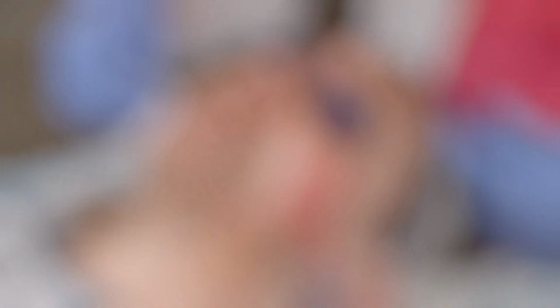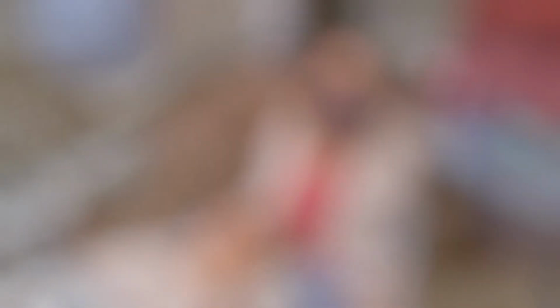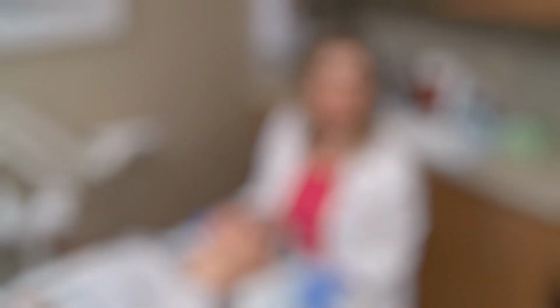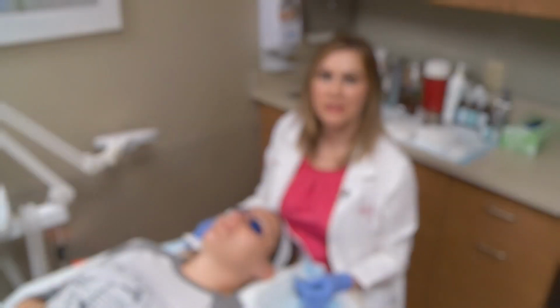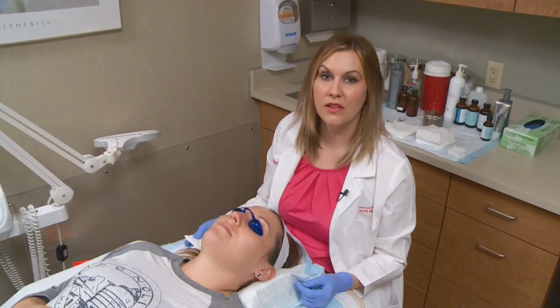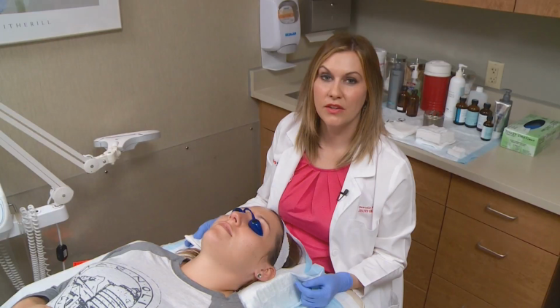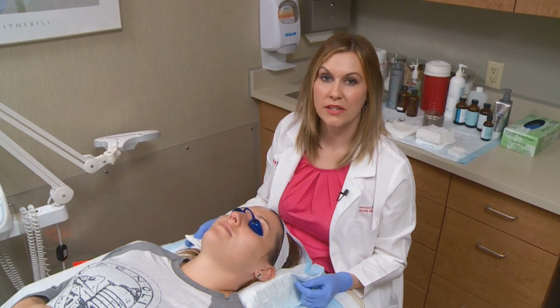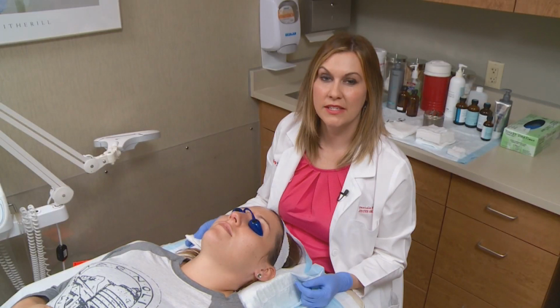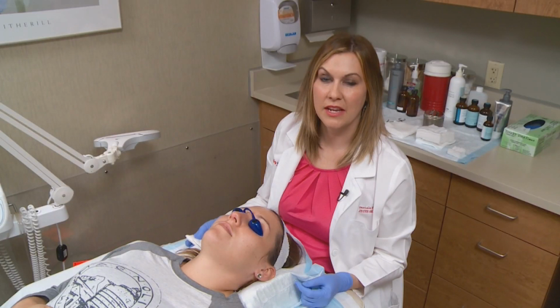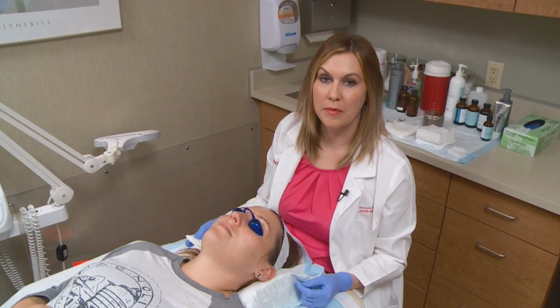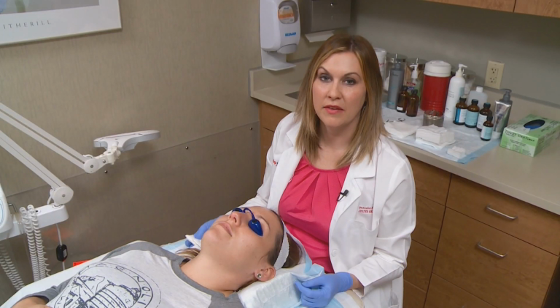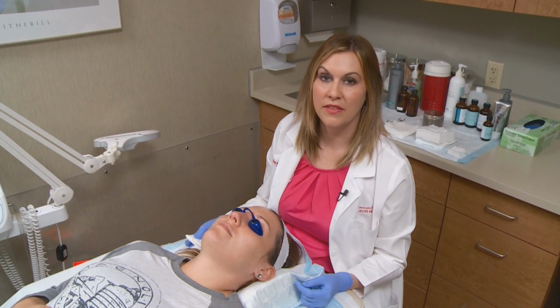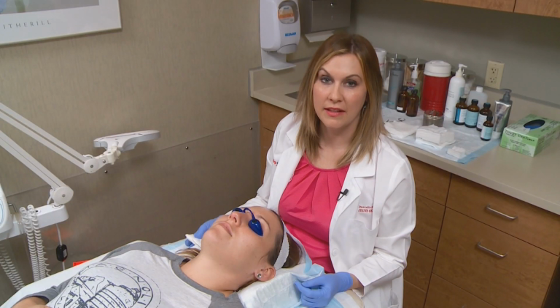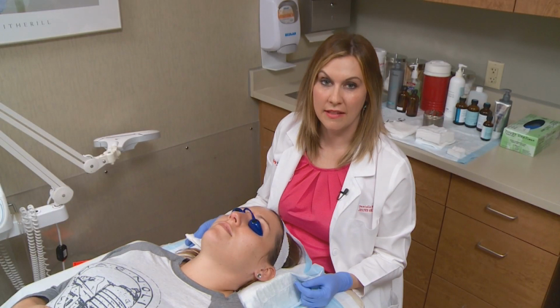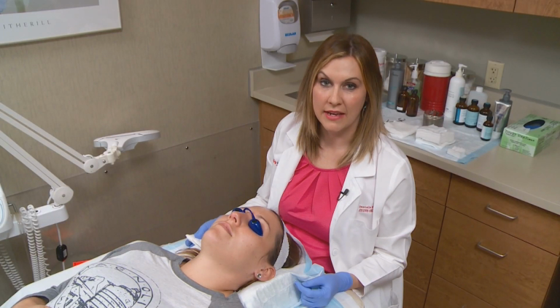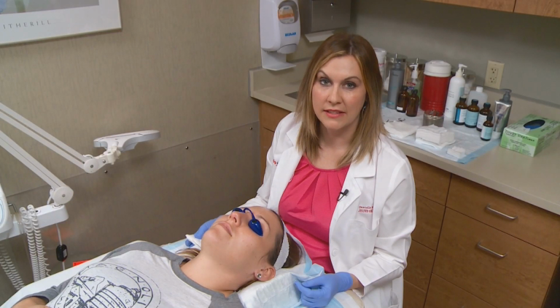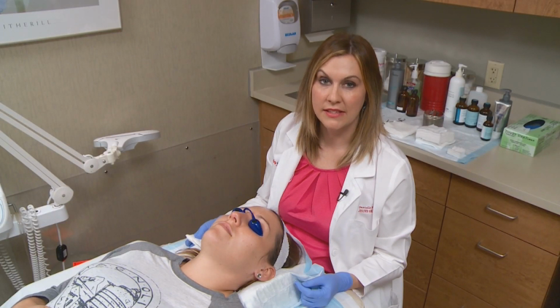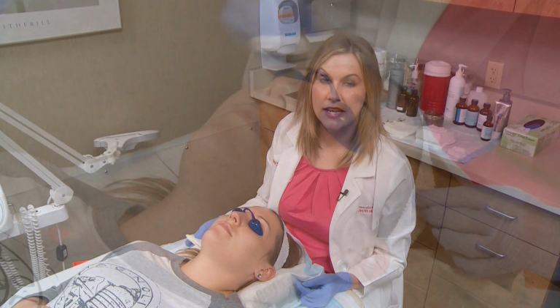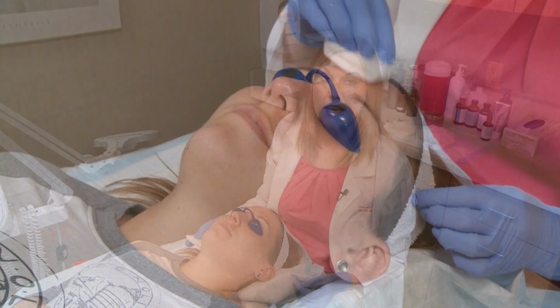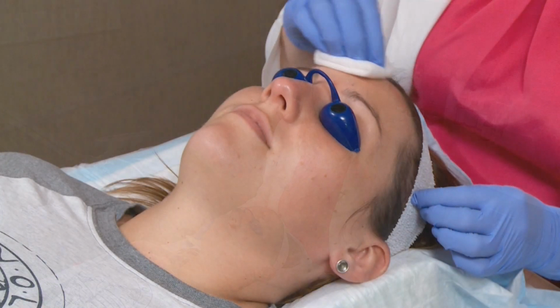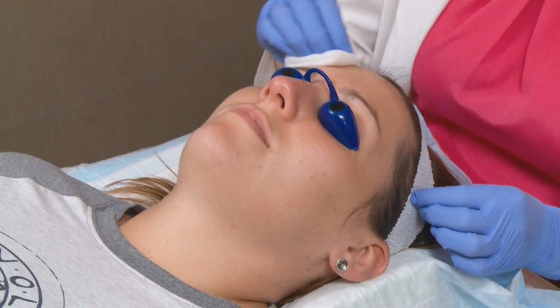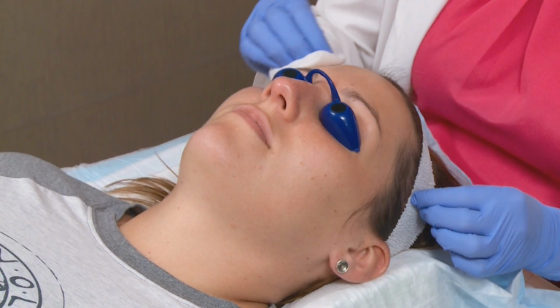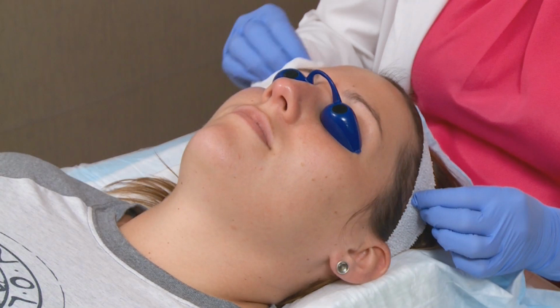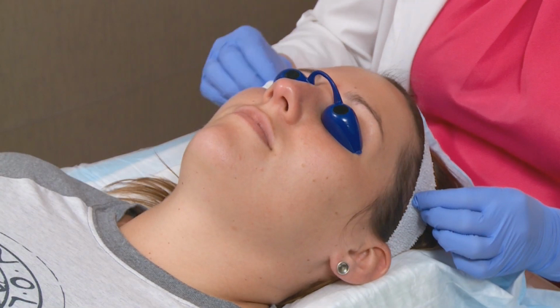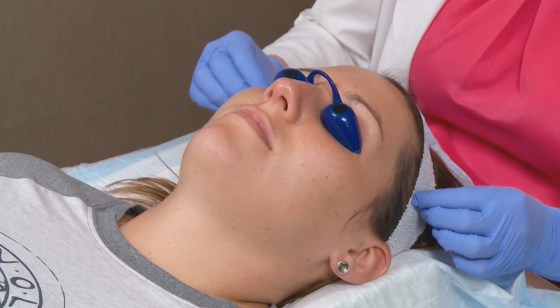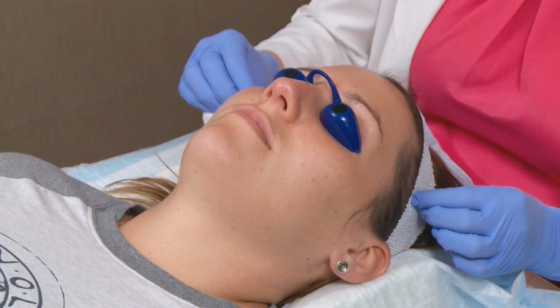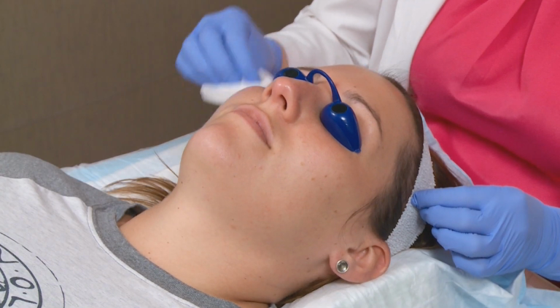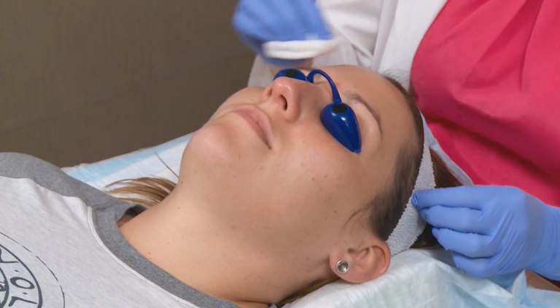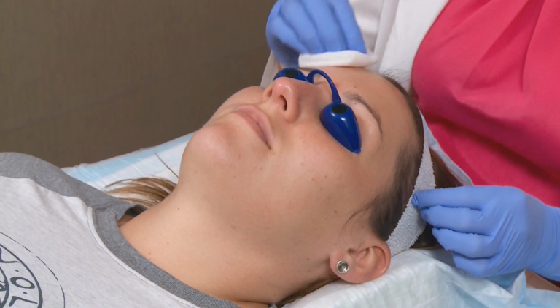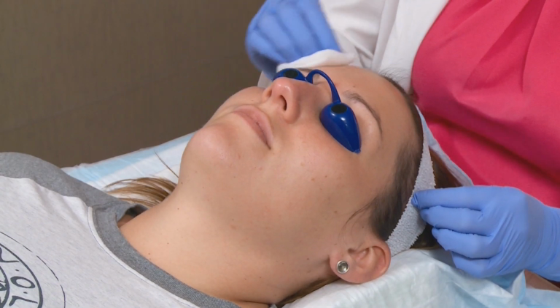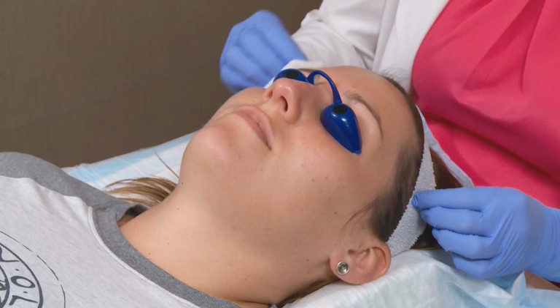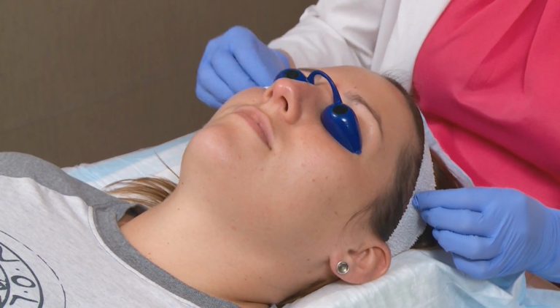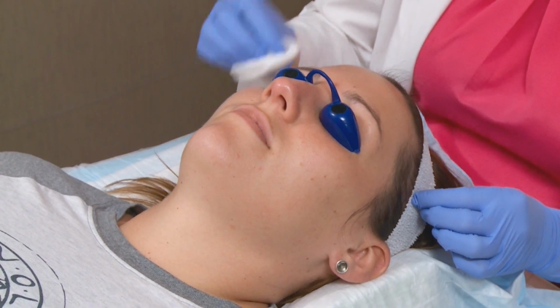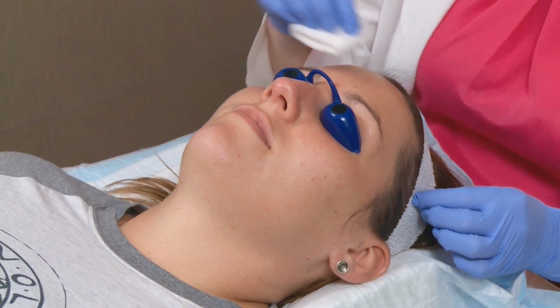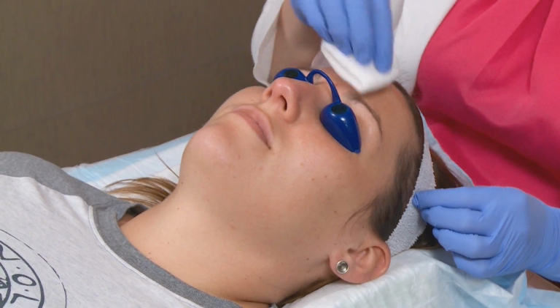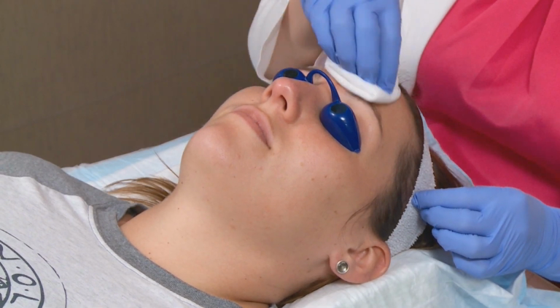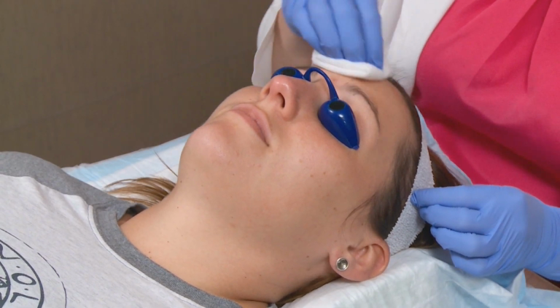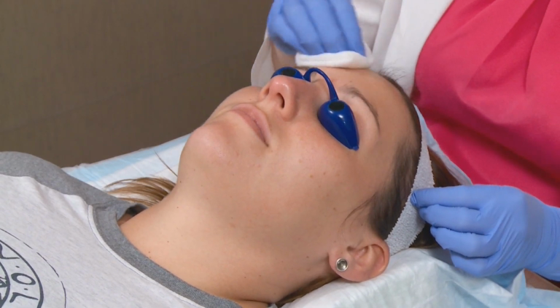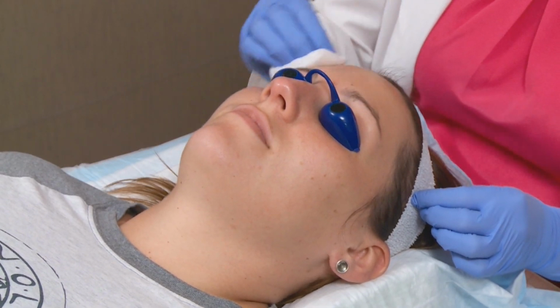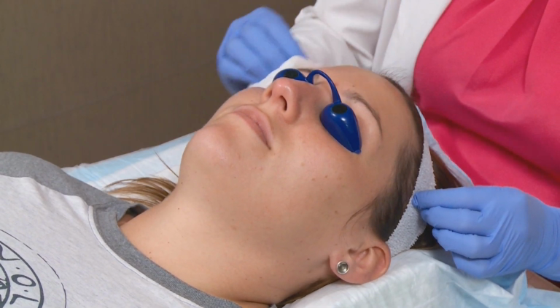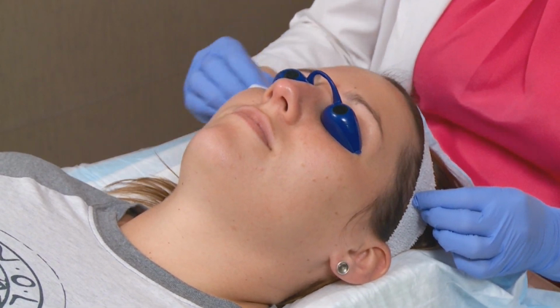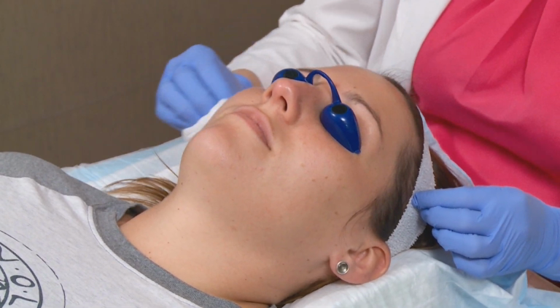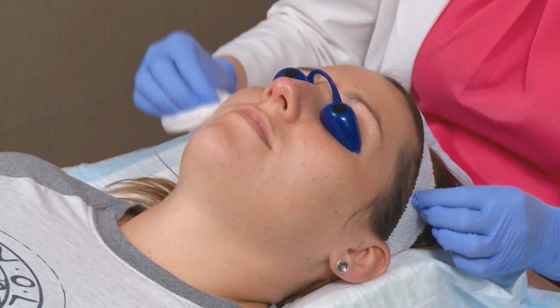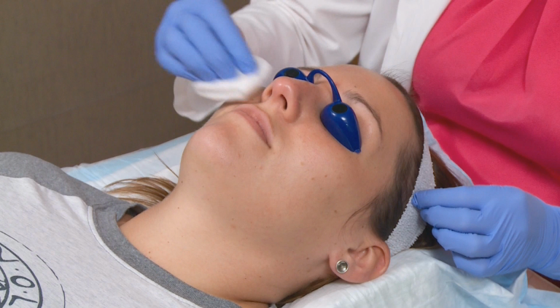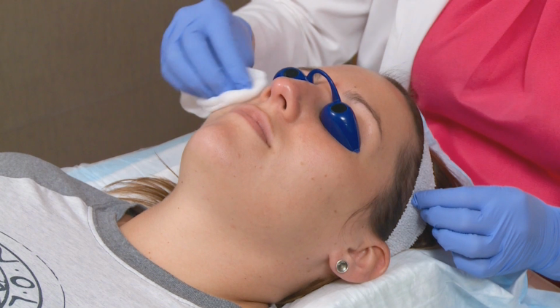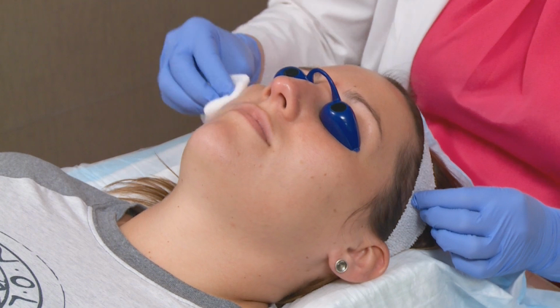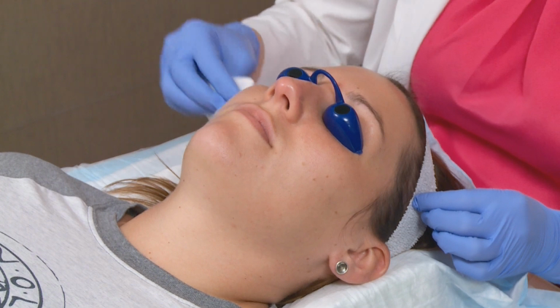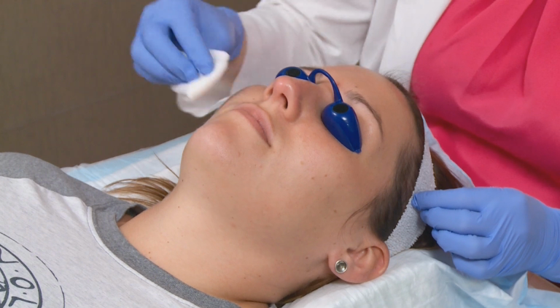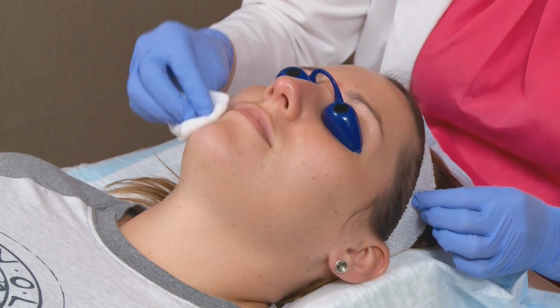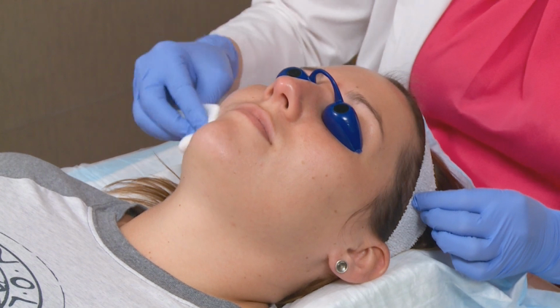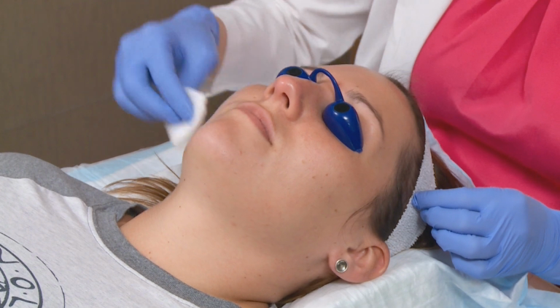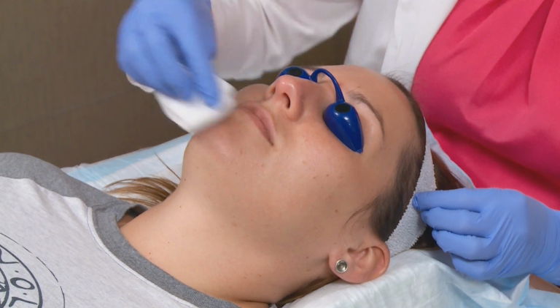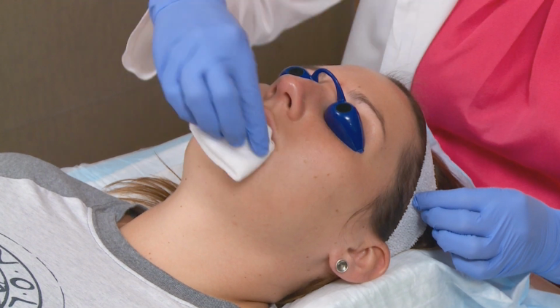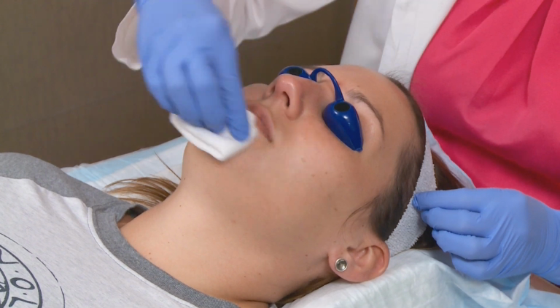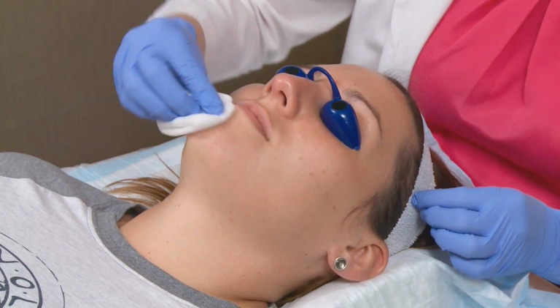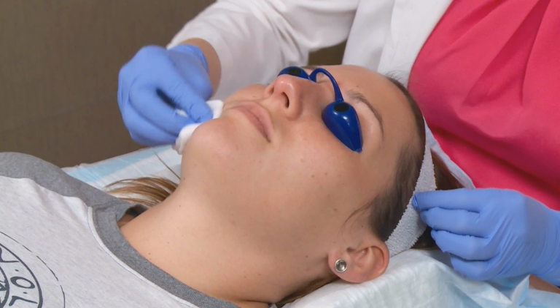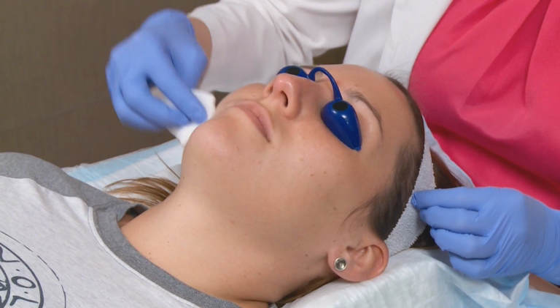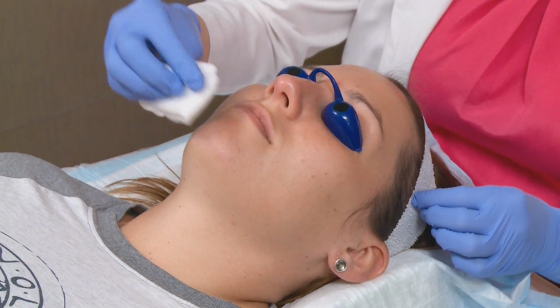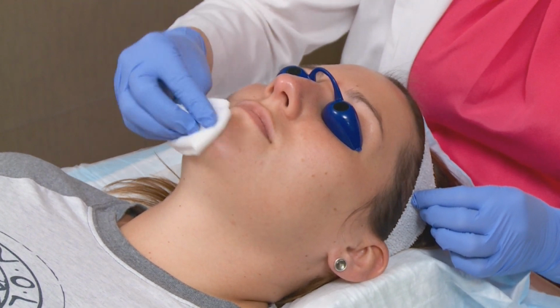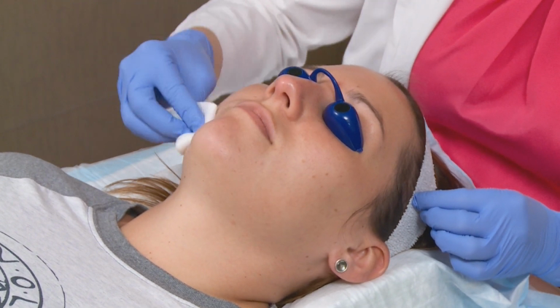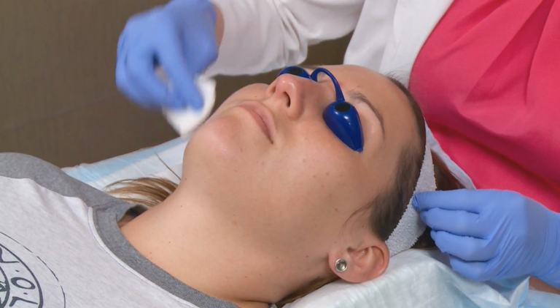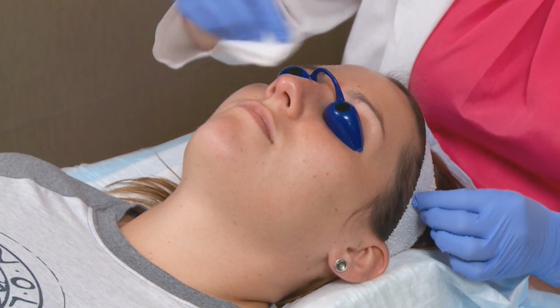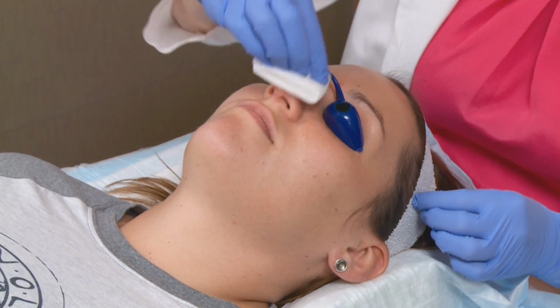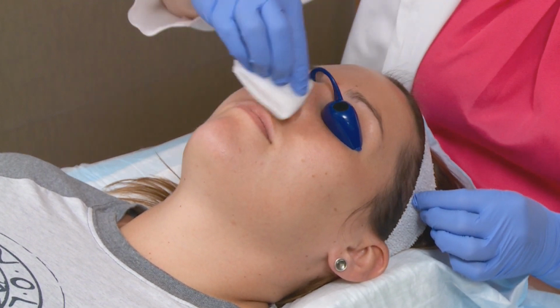This is the third step of the cleanse. Again, this is making sure we're getting the skin of all its excess oils and drying out the skin for the dermaplaning.